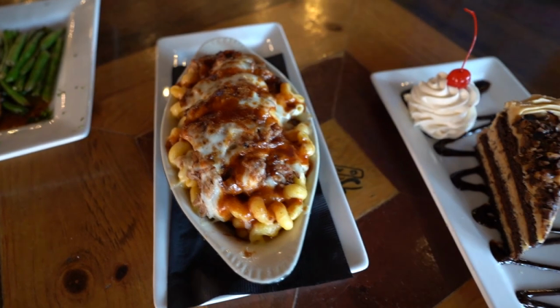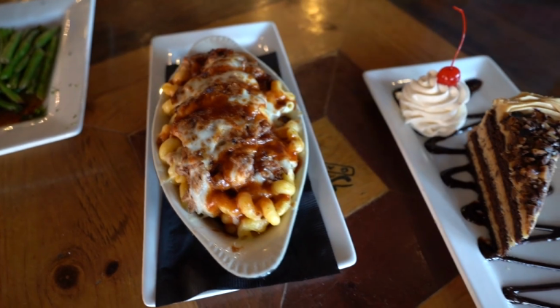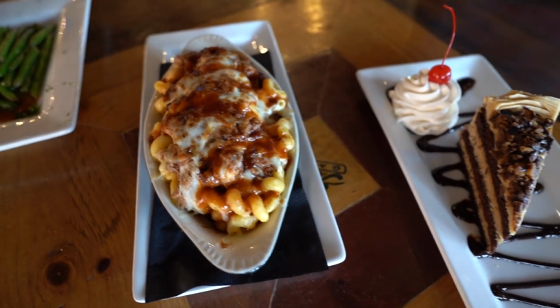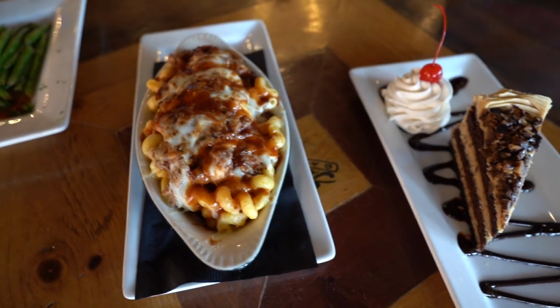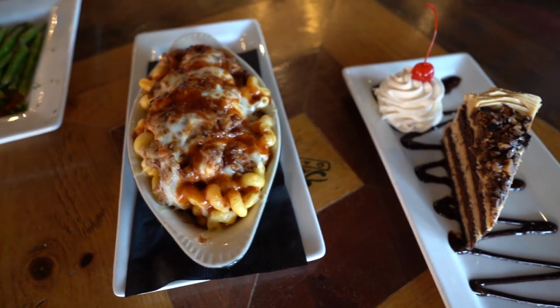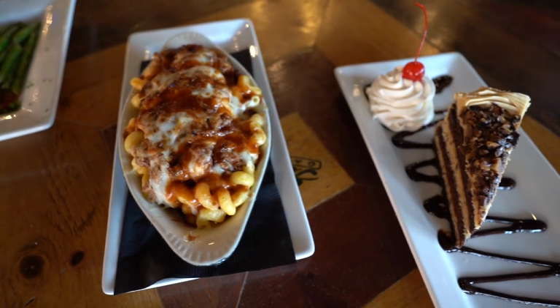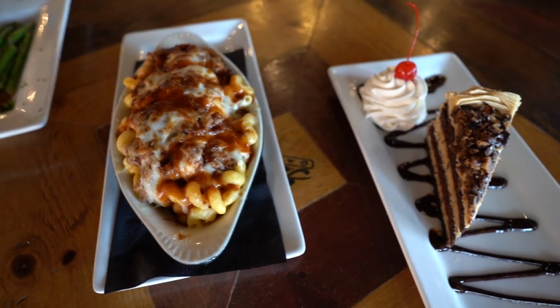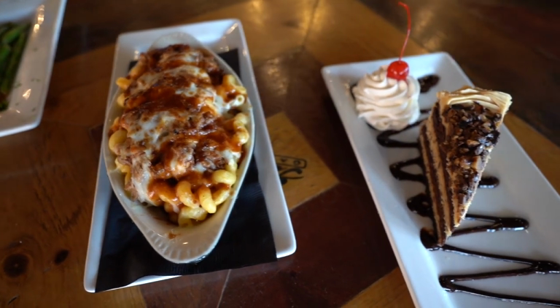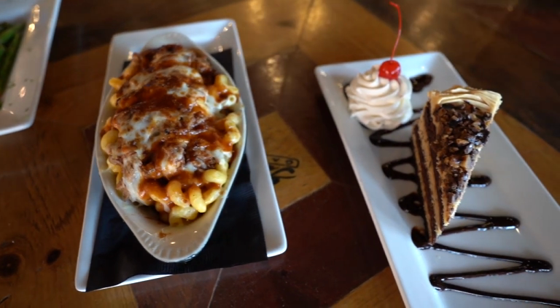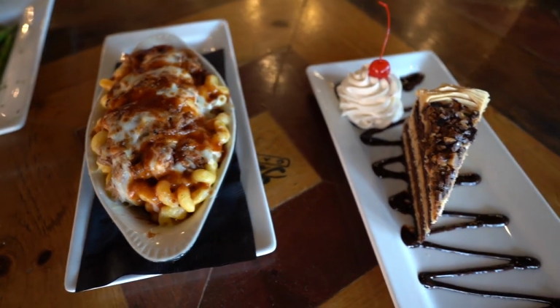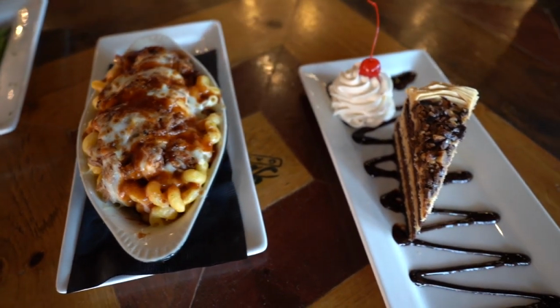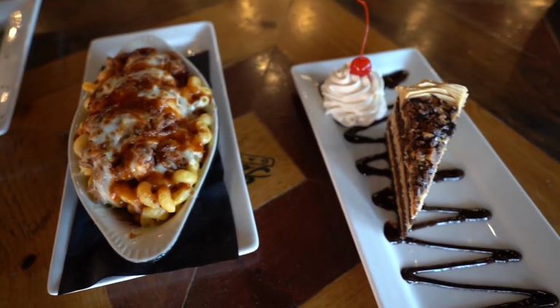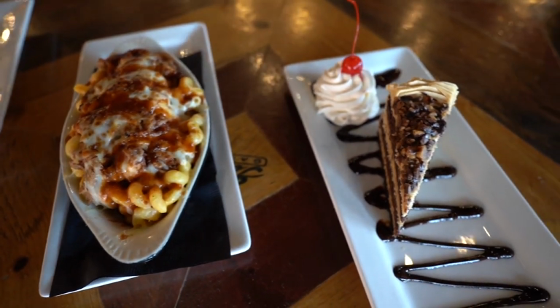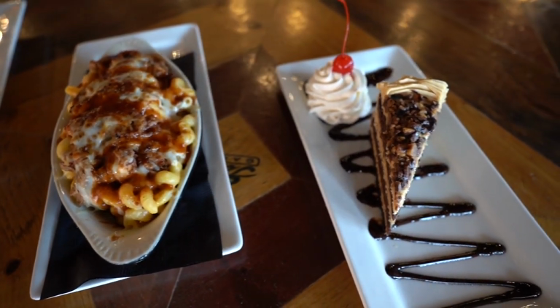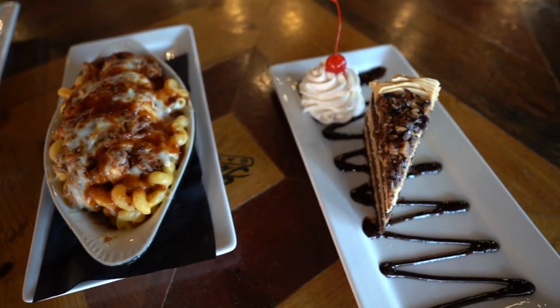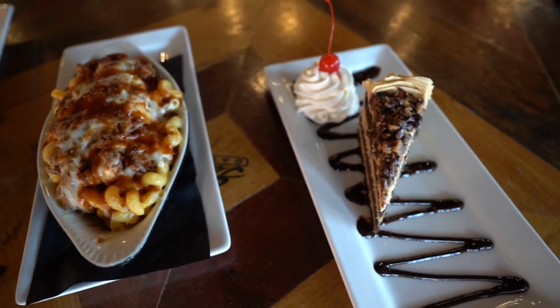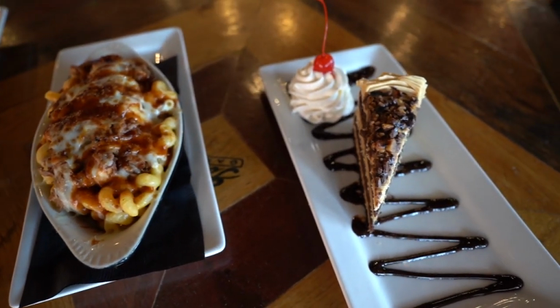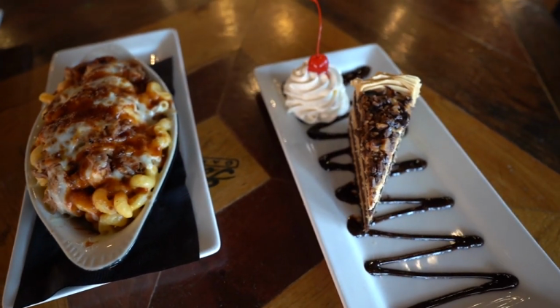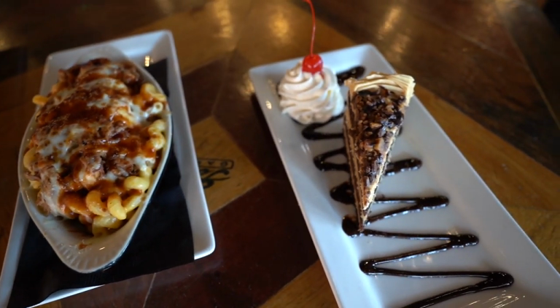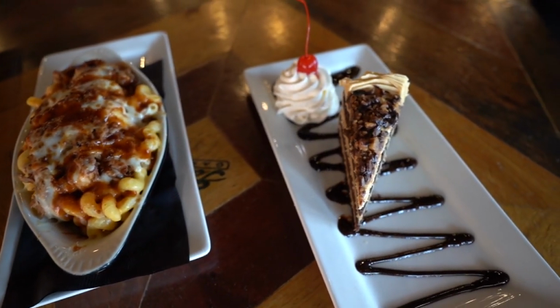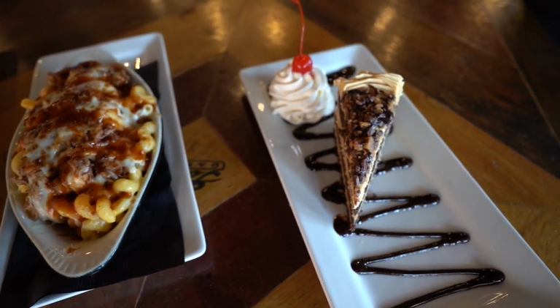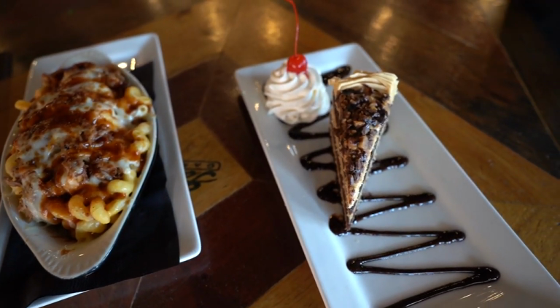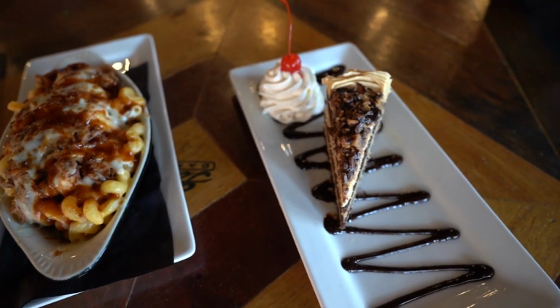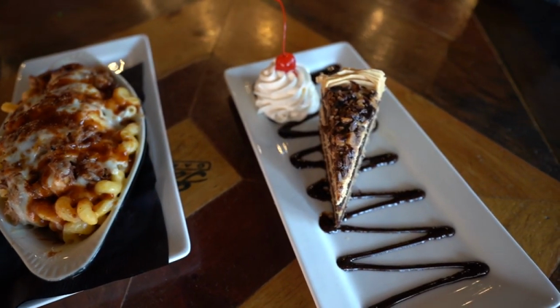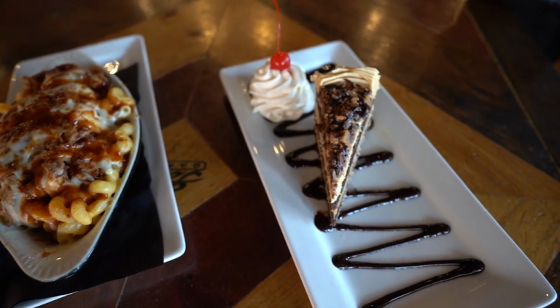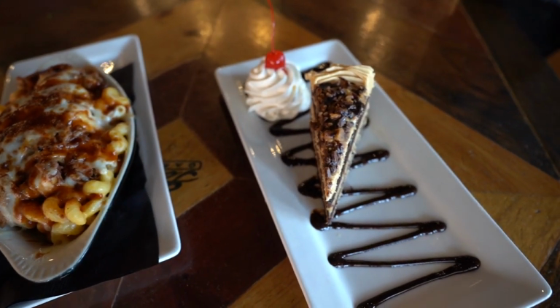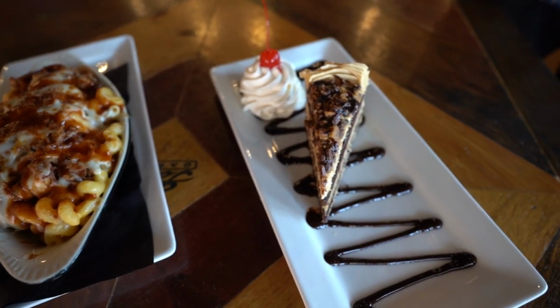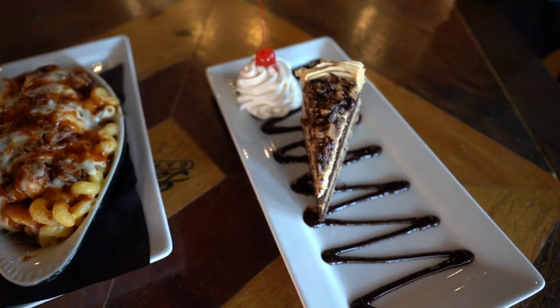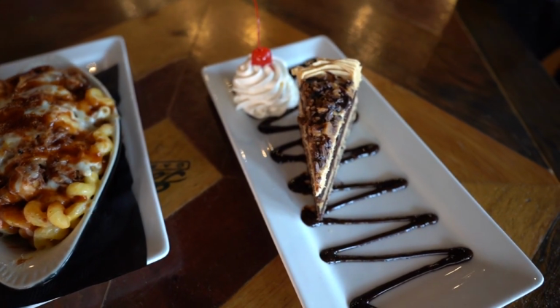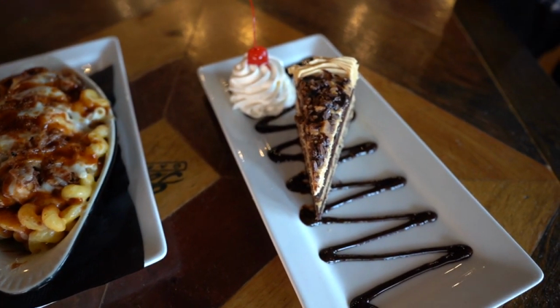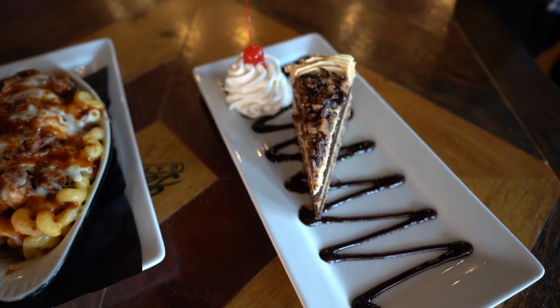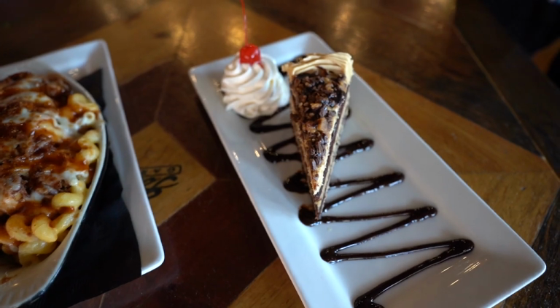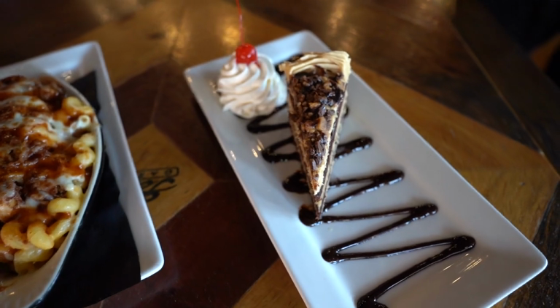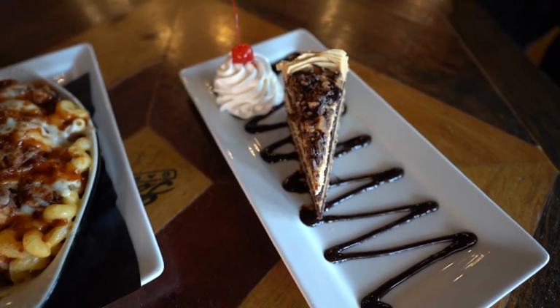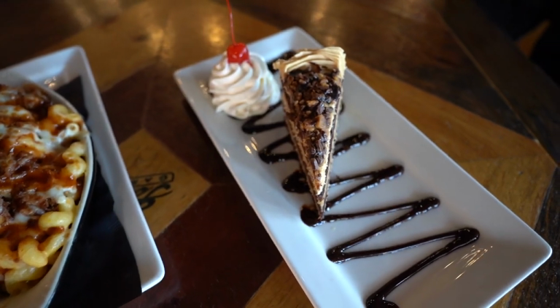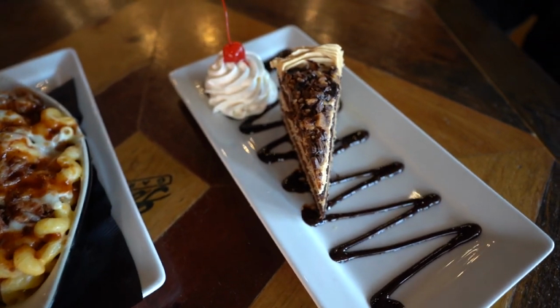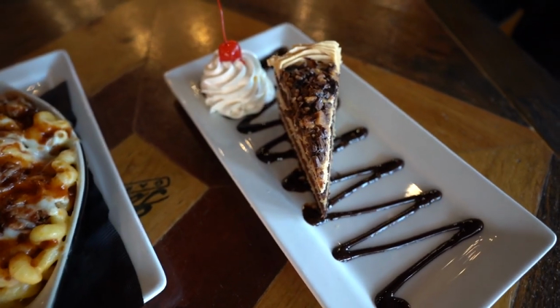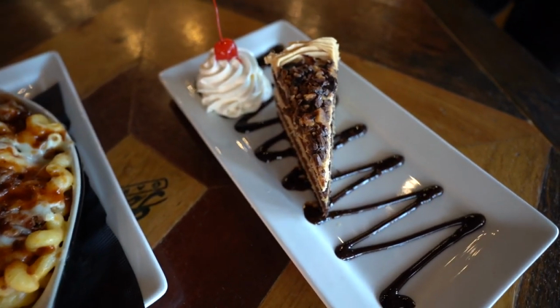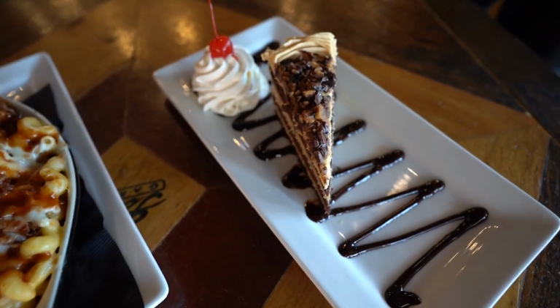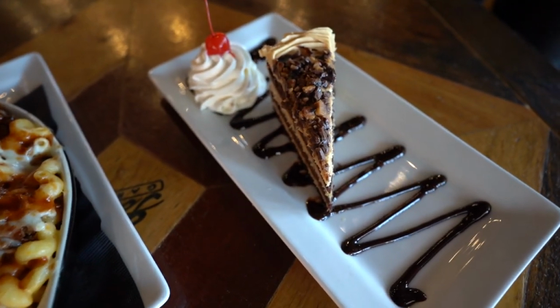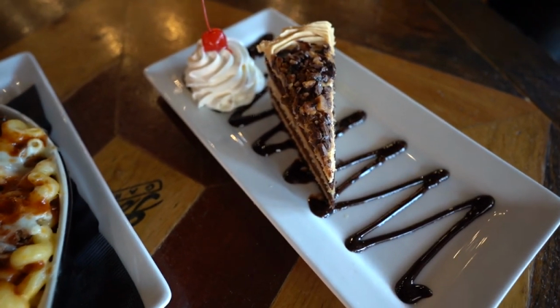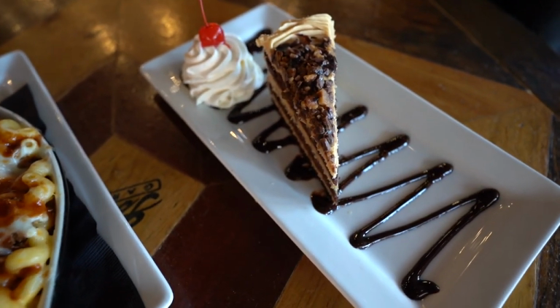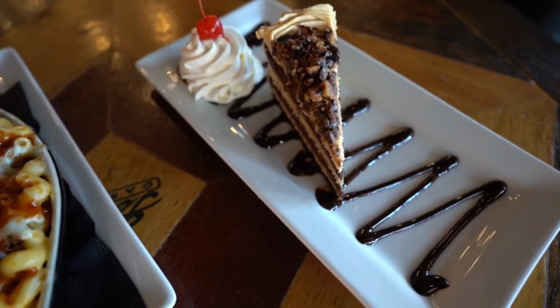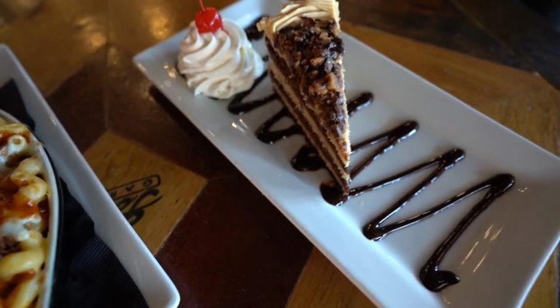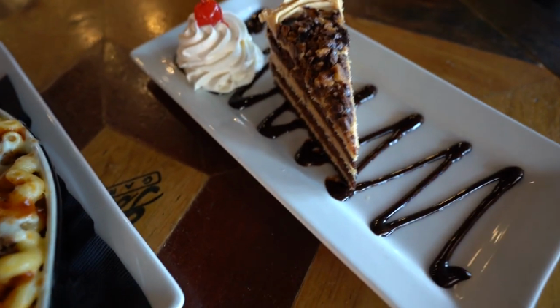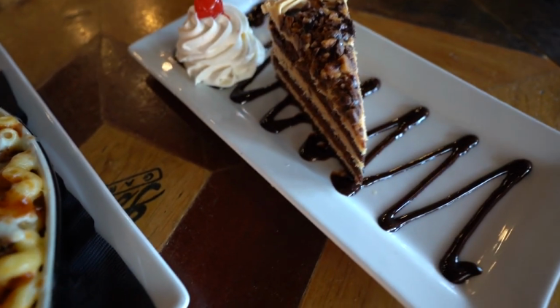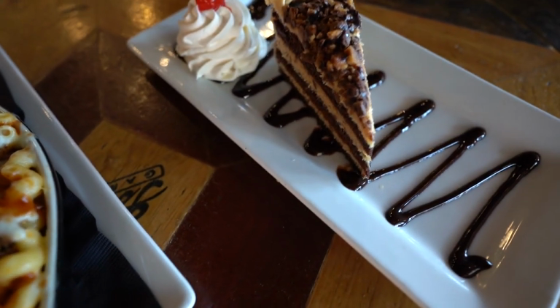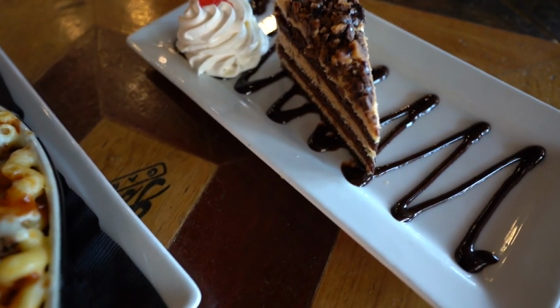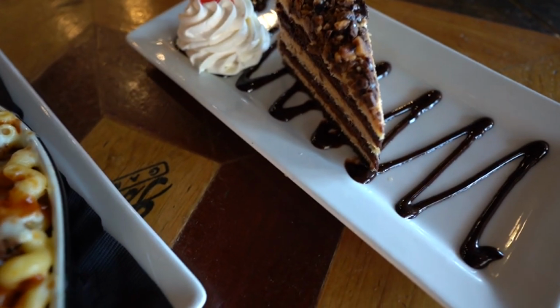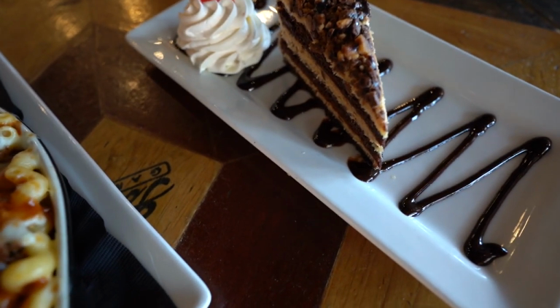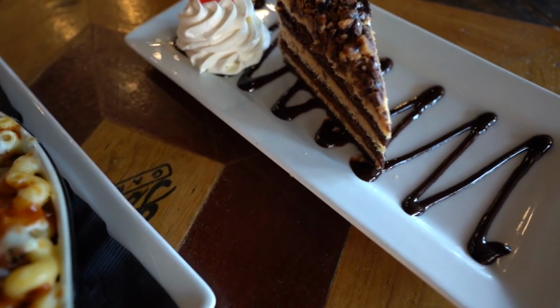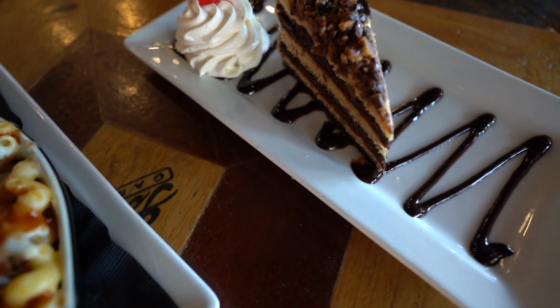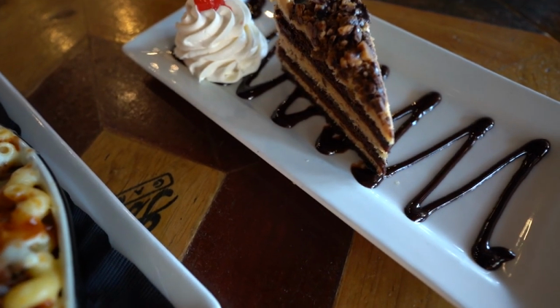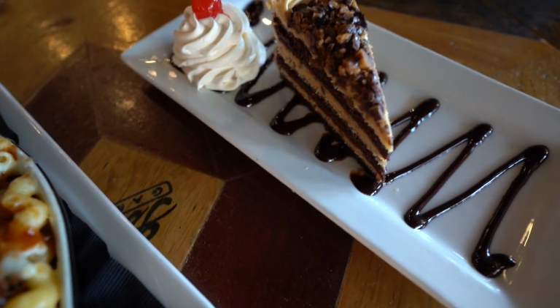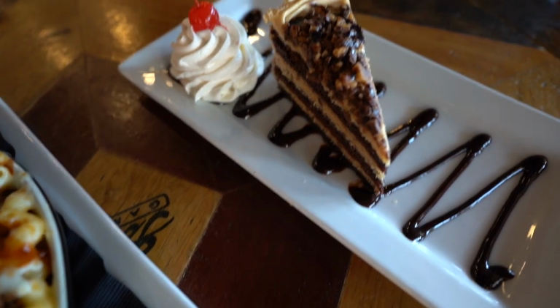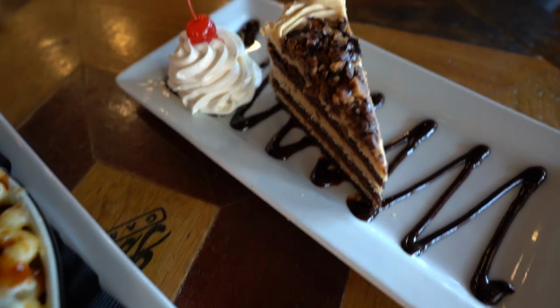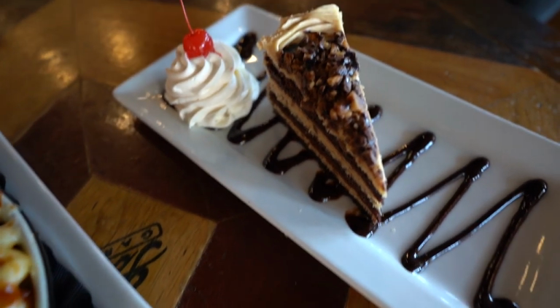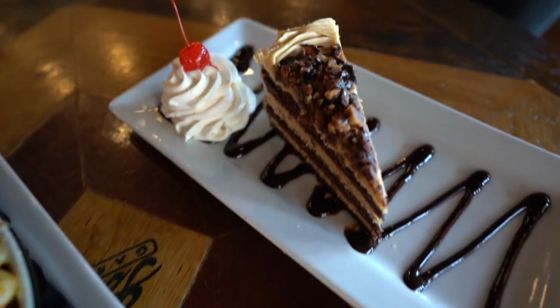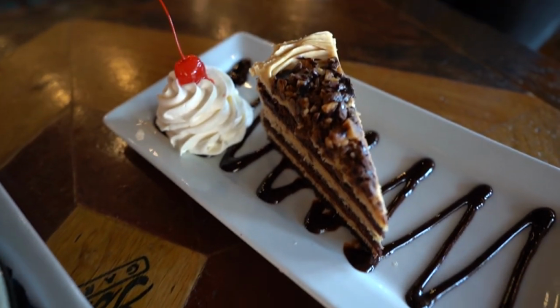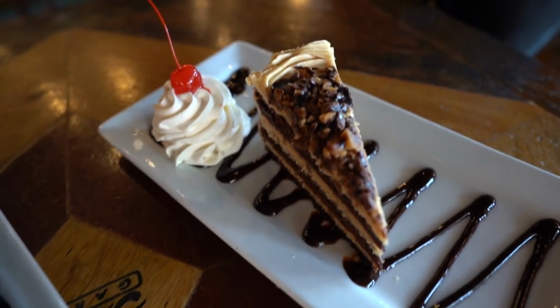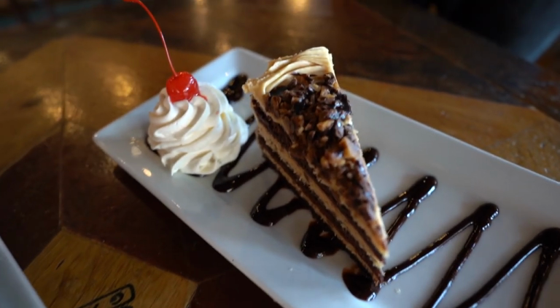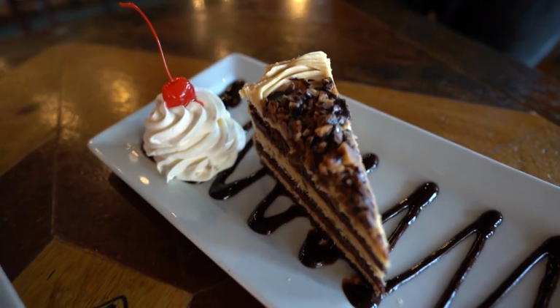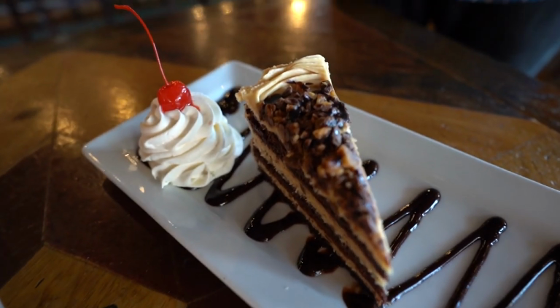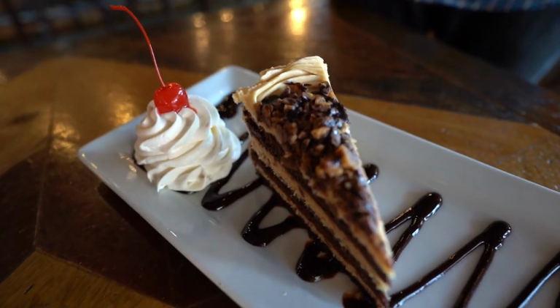Last but not least, we've got the chocolate peanut butter thunder cake. This is one of our most popular desserts — people really love it and it's a great way to finish off a meal.